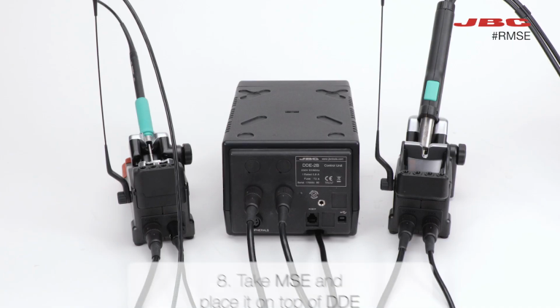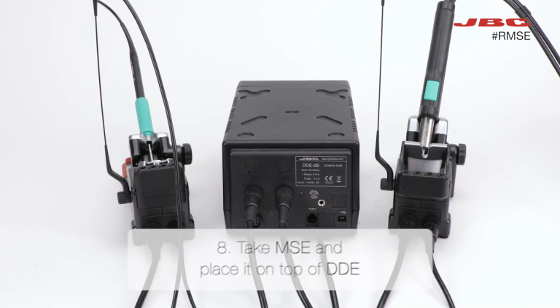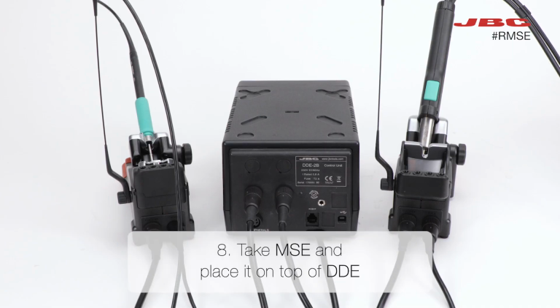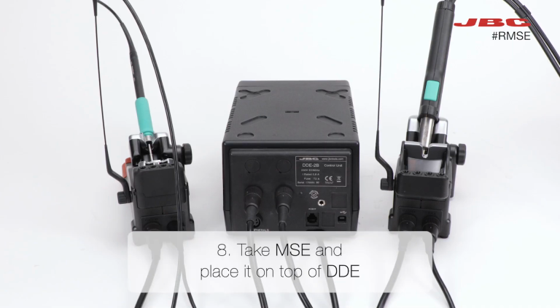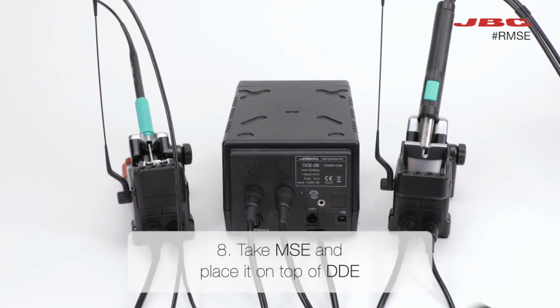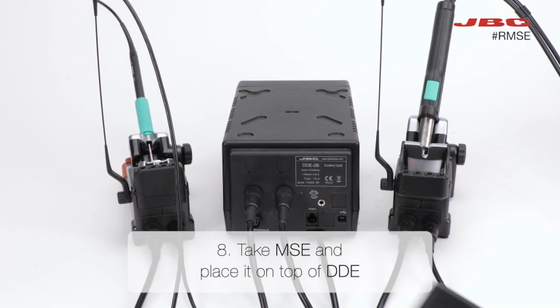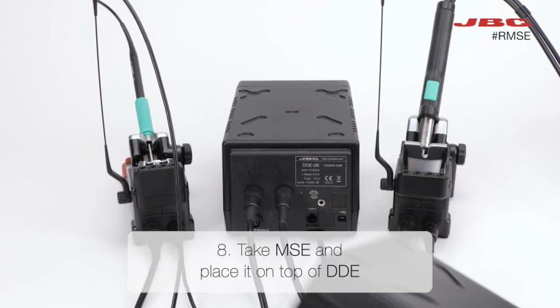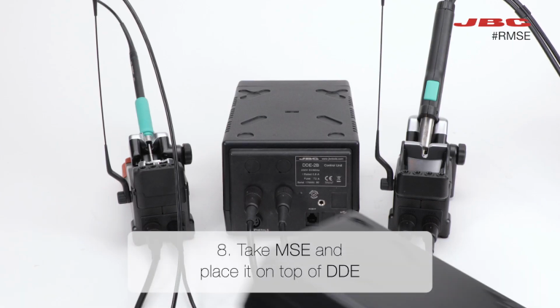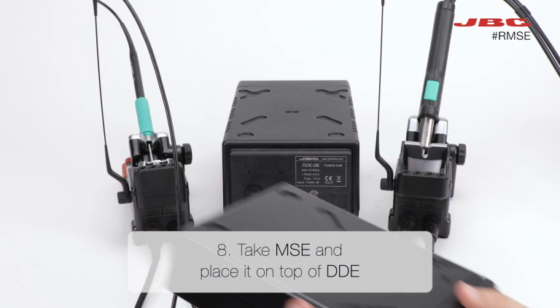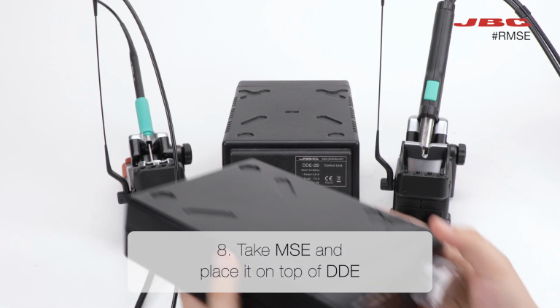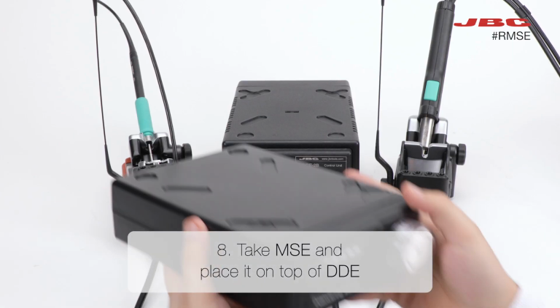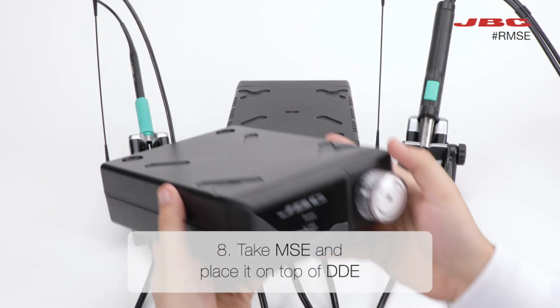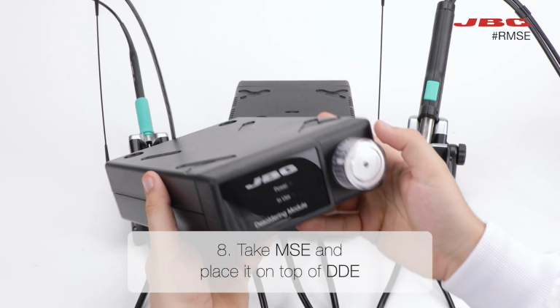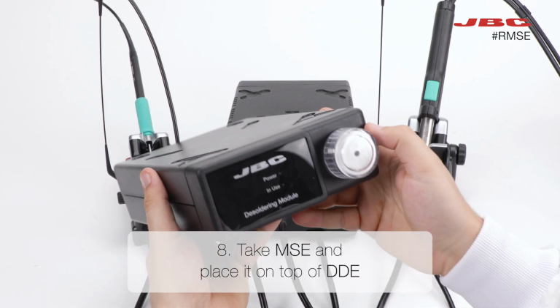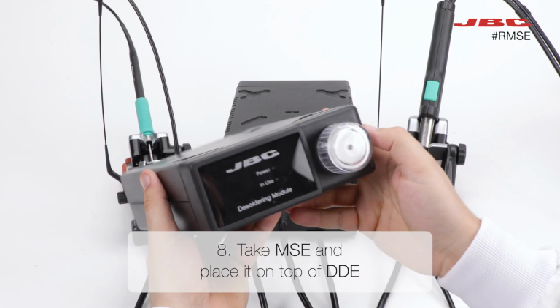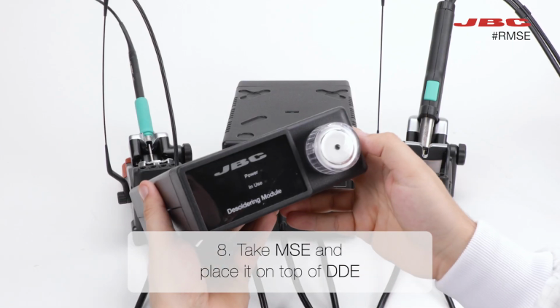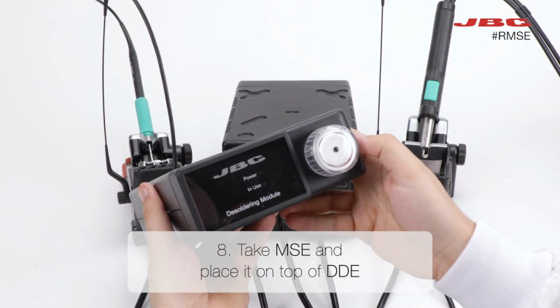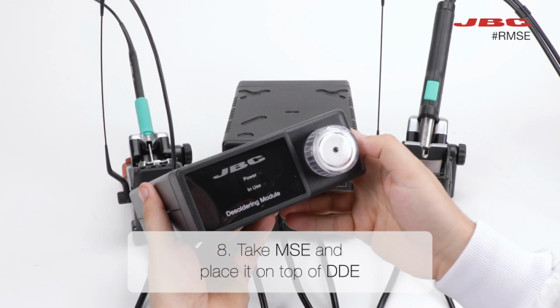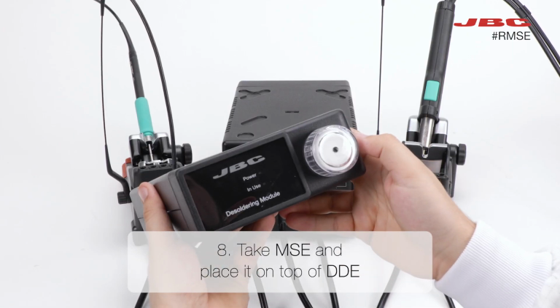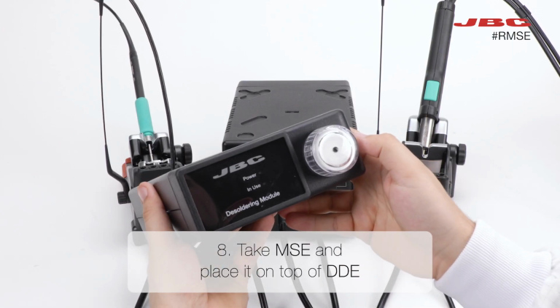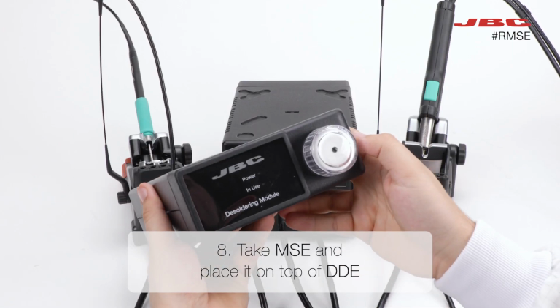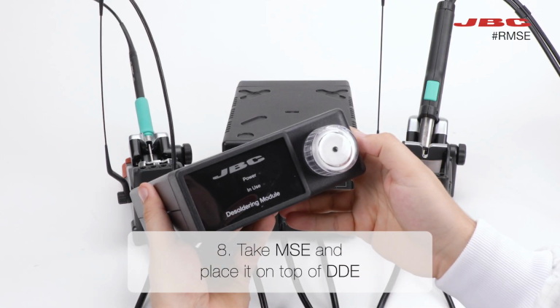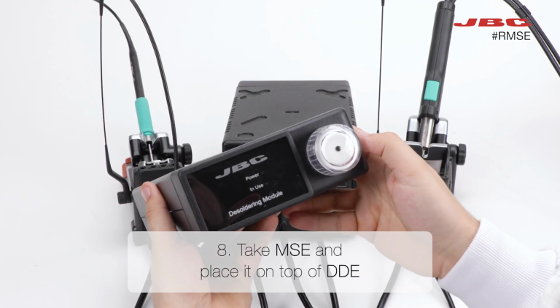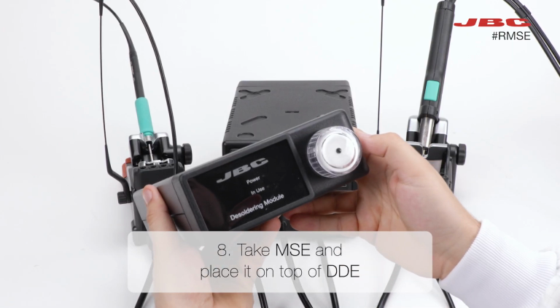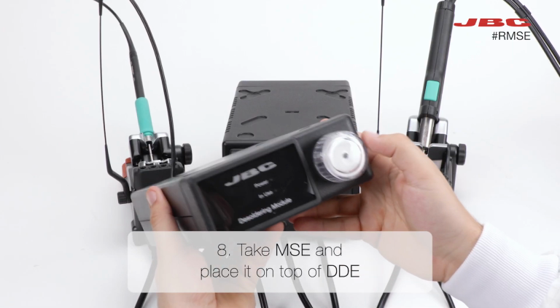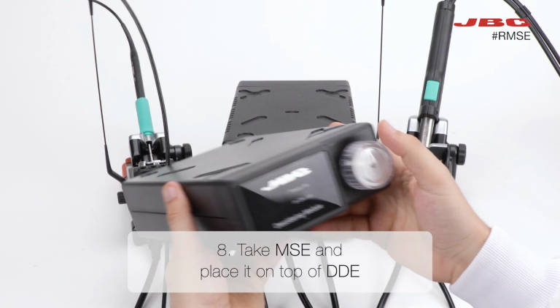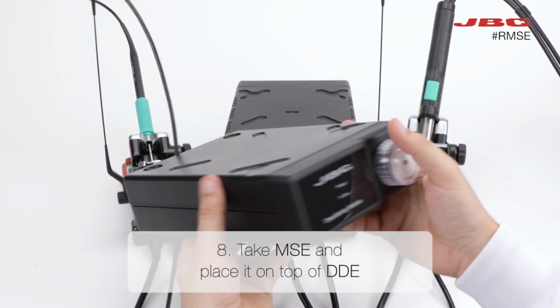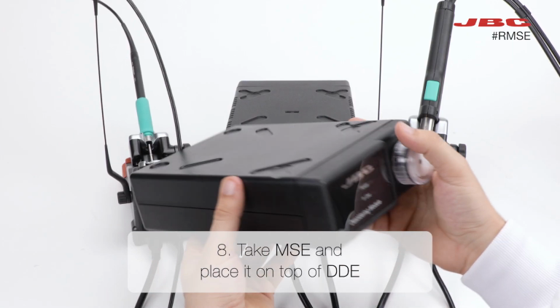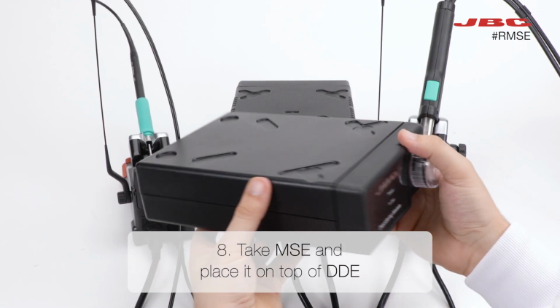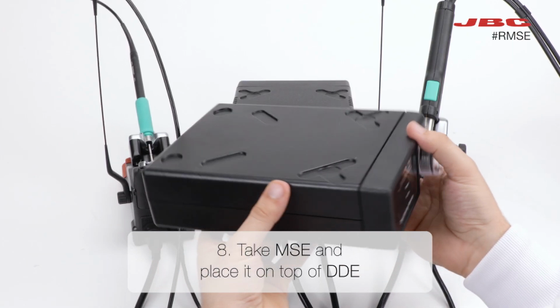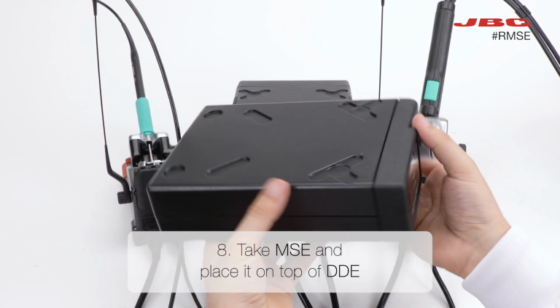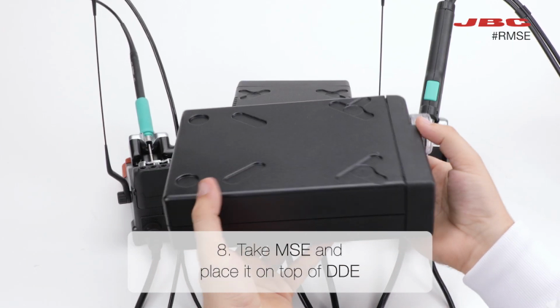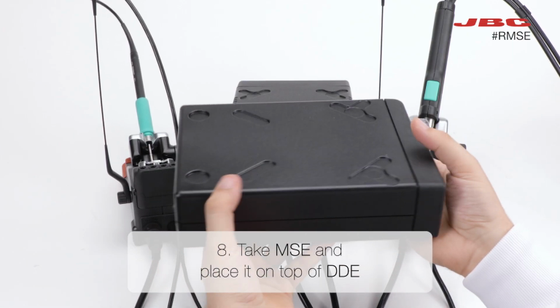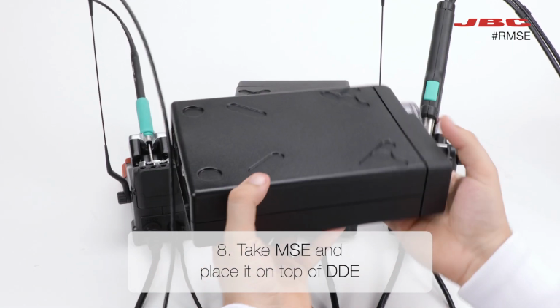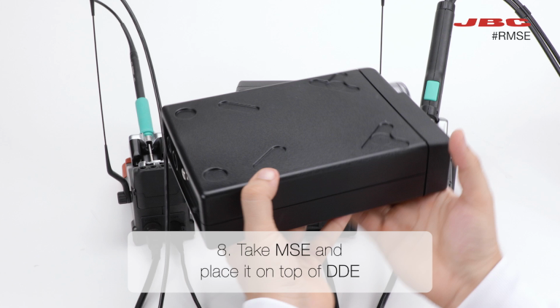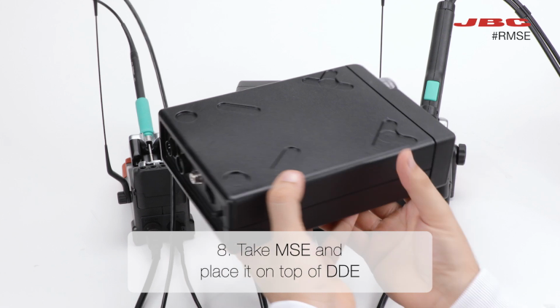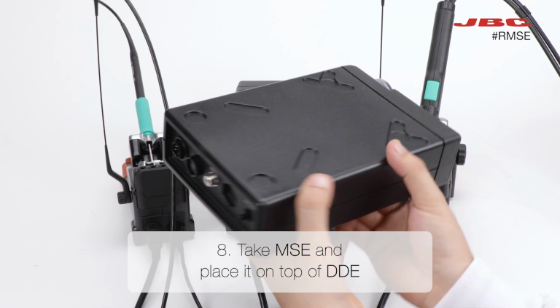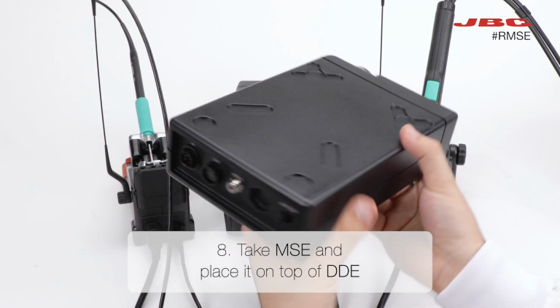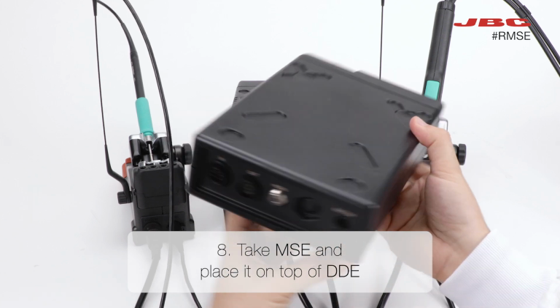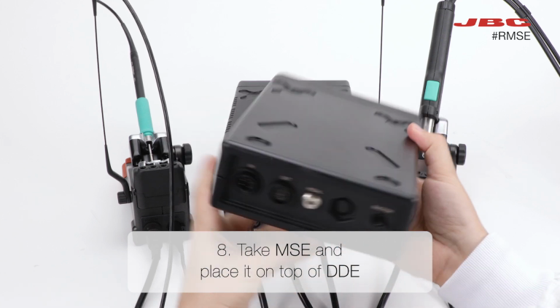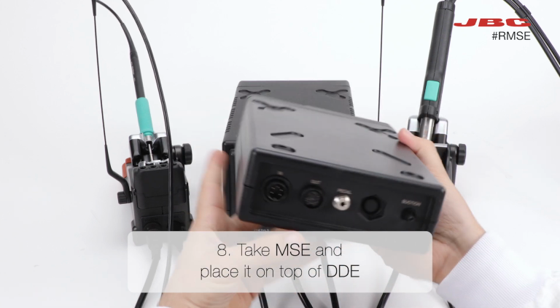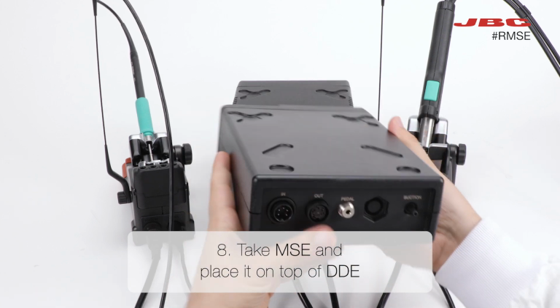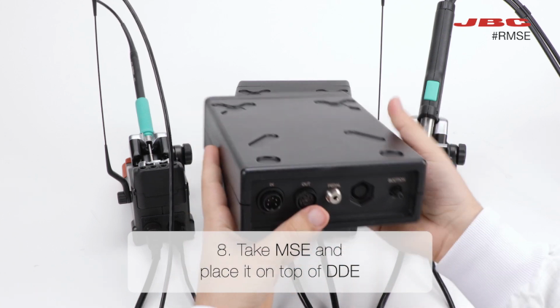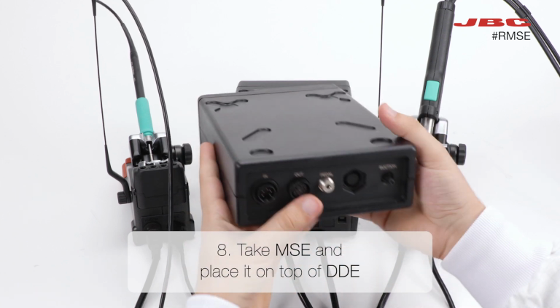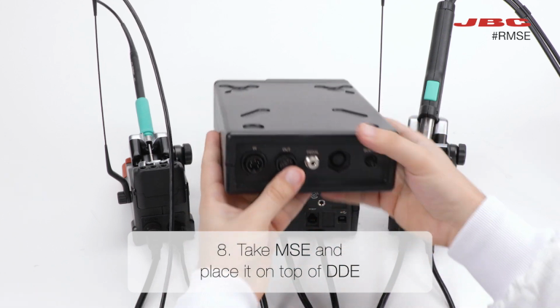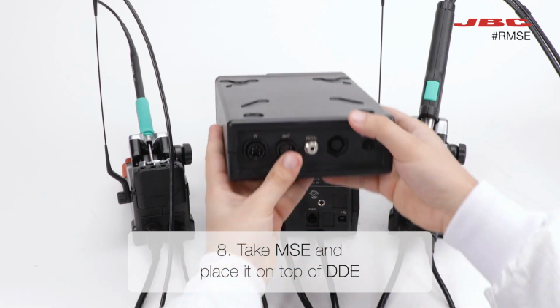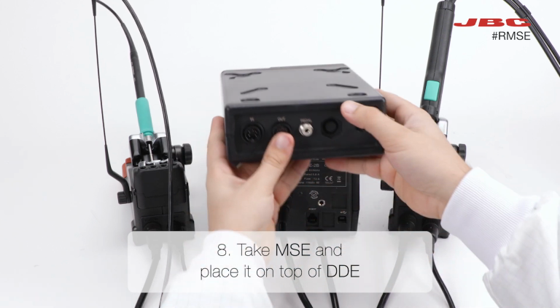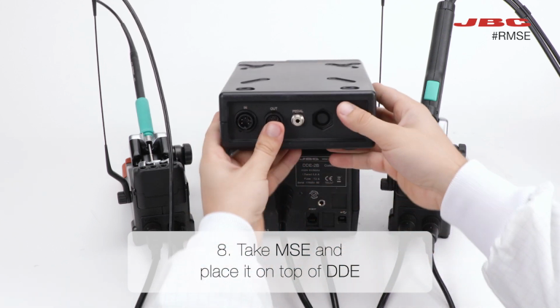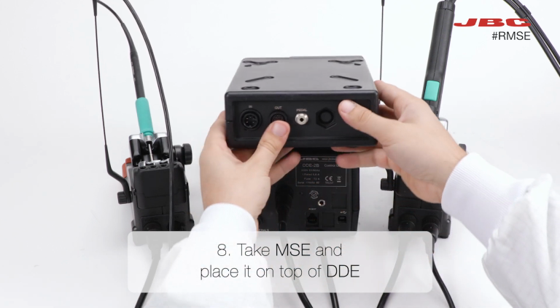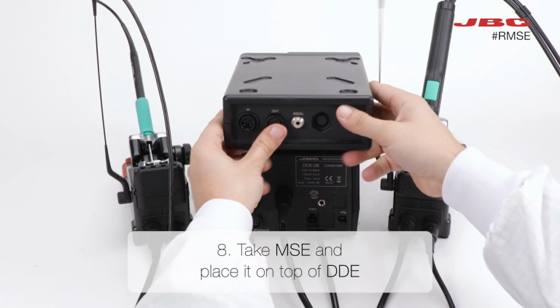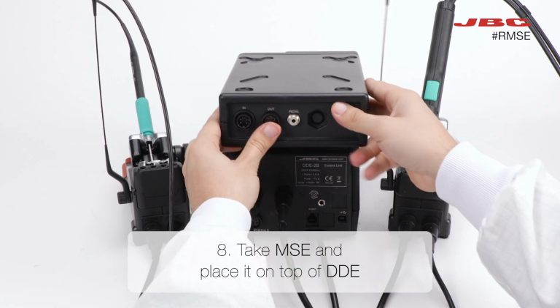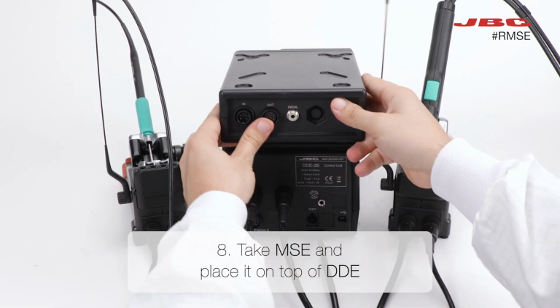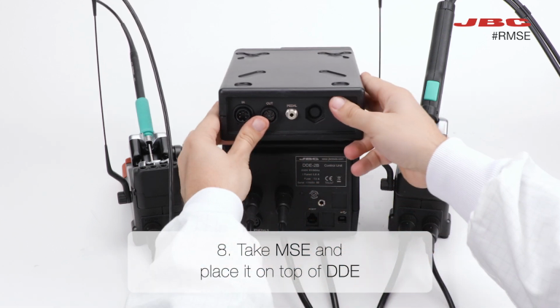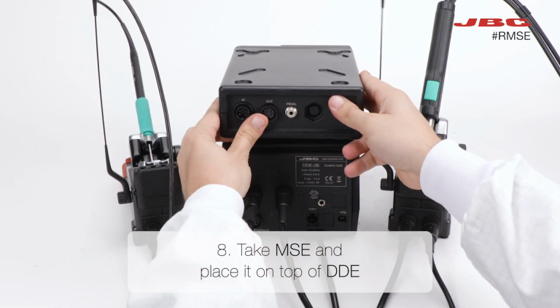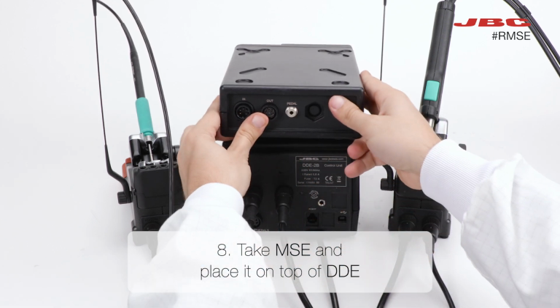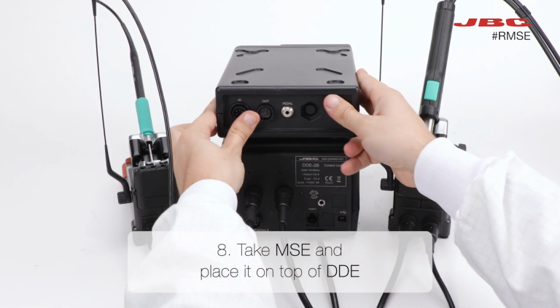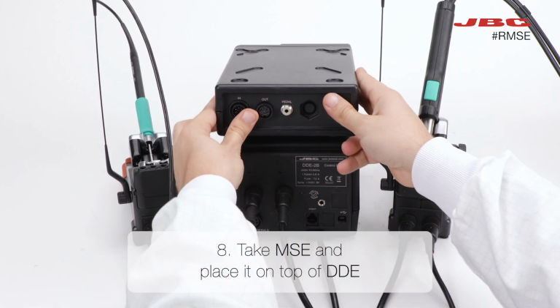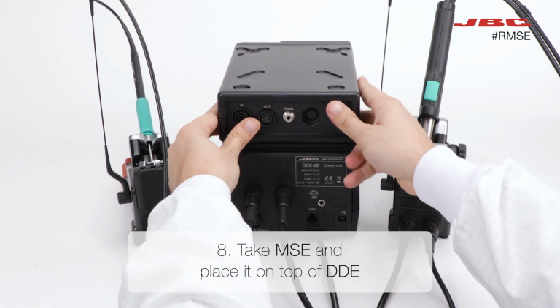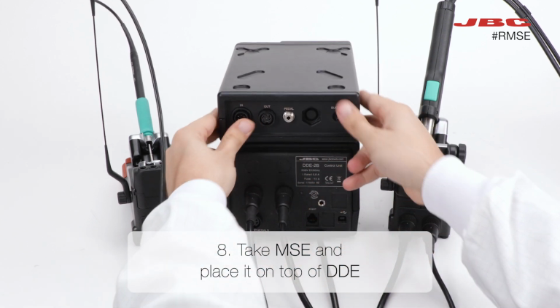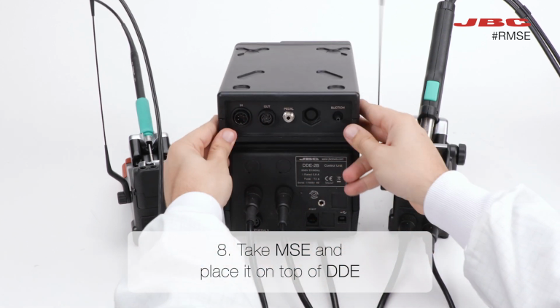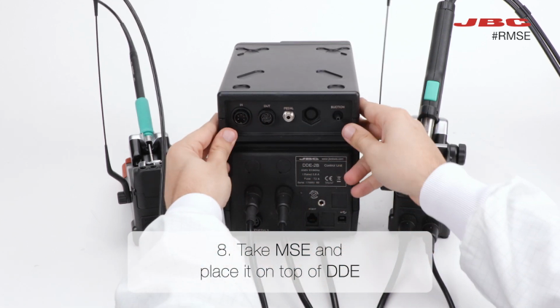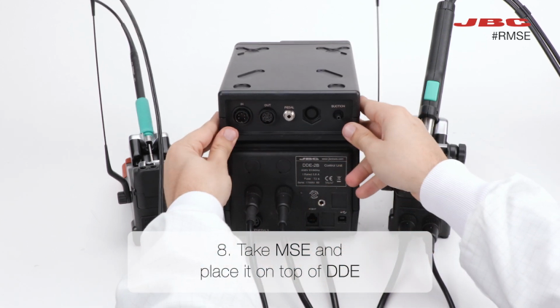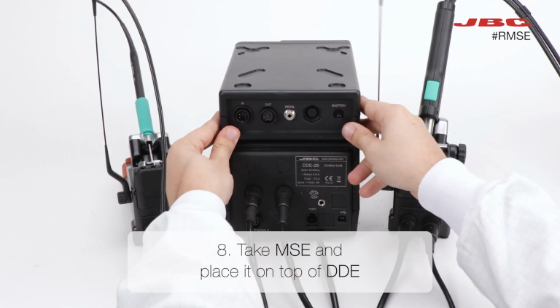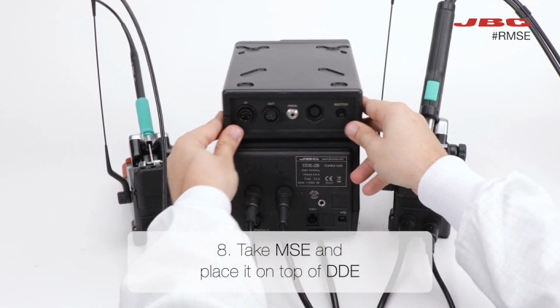Let's introduce the MSC in step eight. Place it on top of the DD for optimal performance and seamless integration.